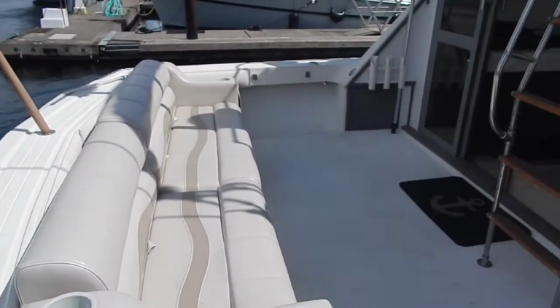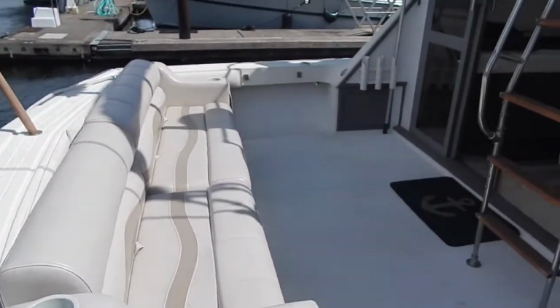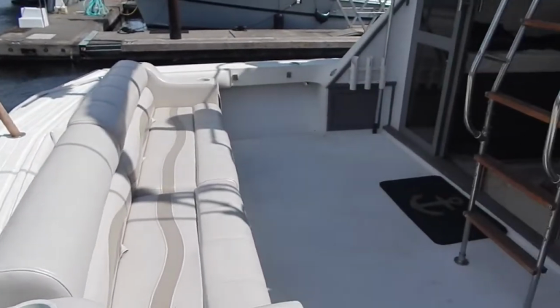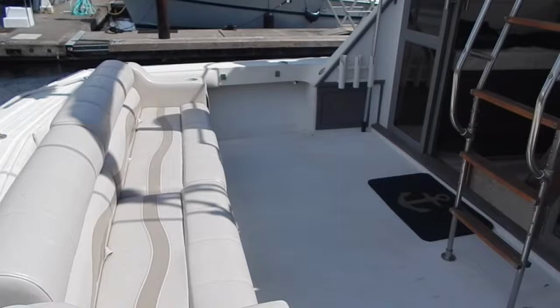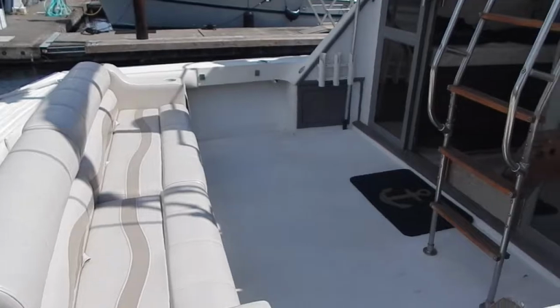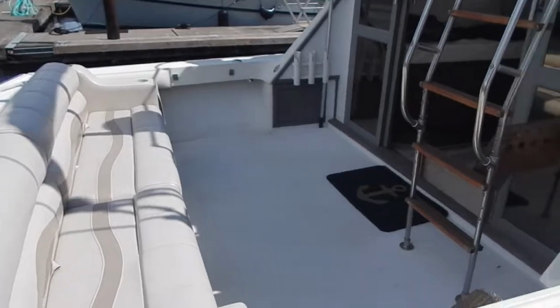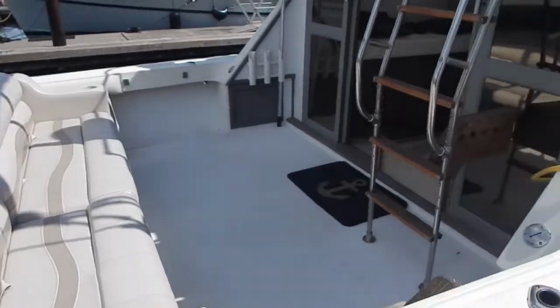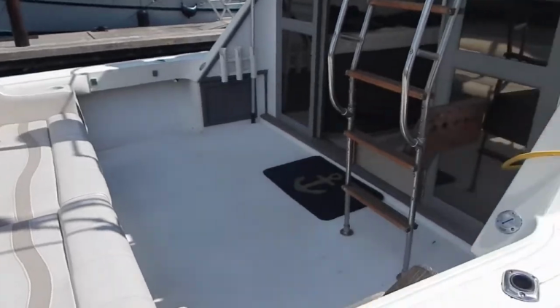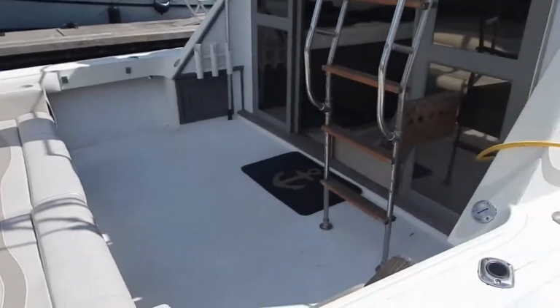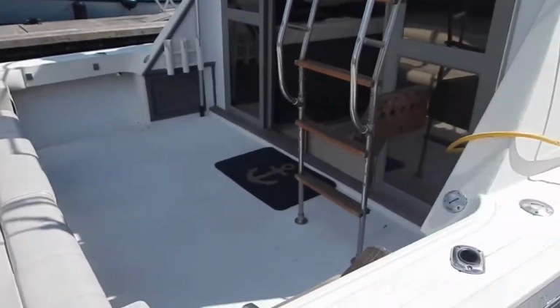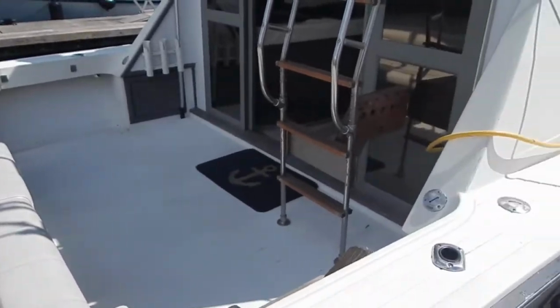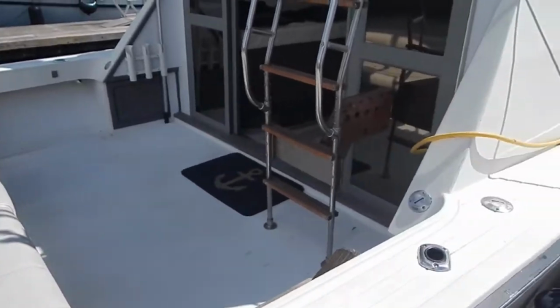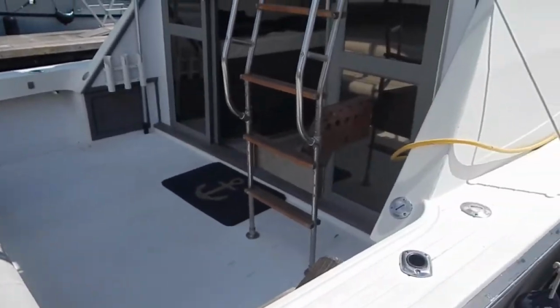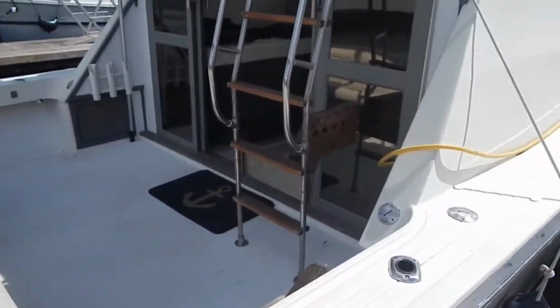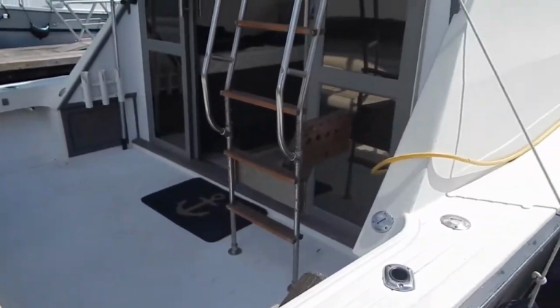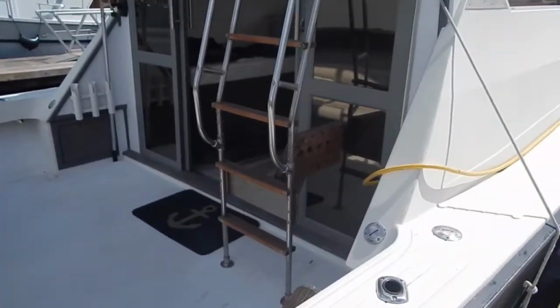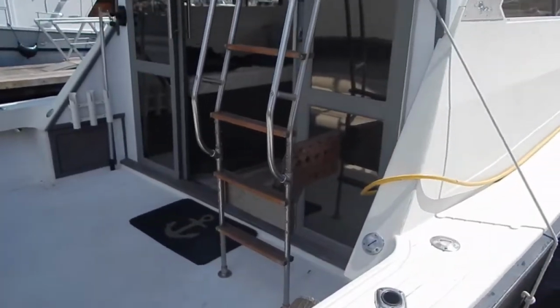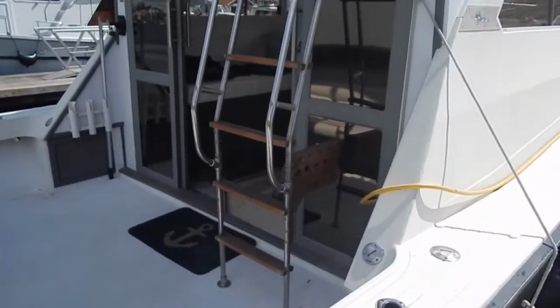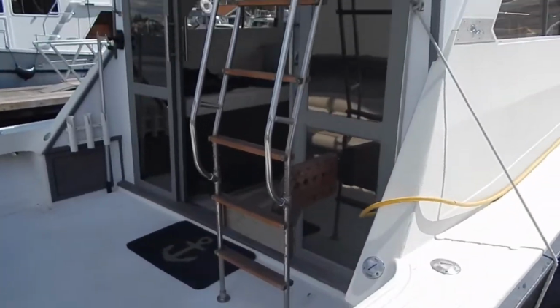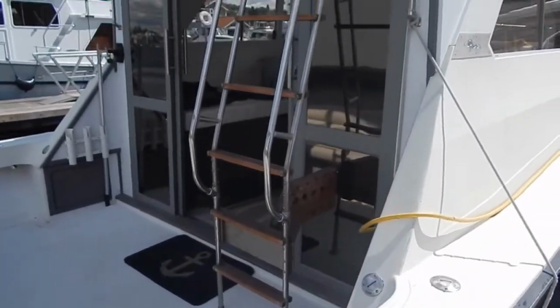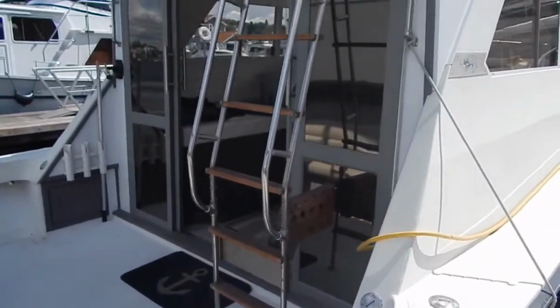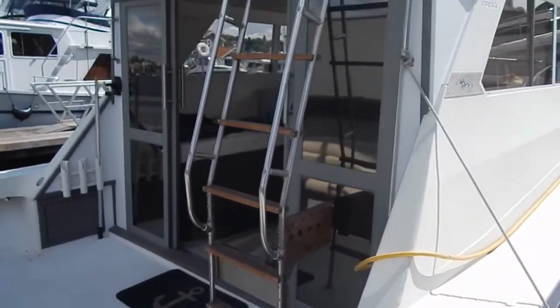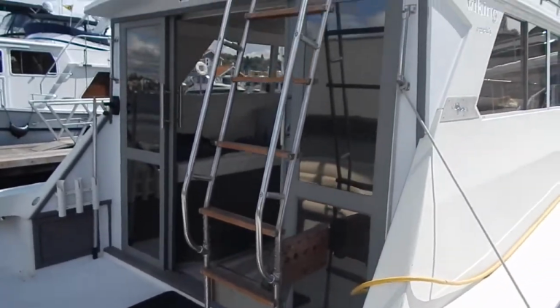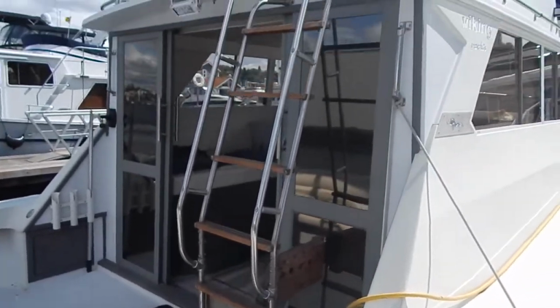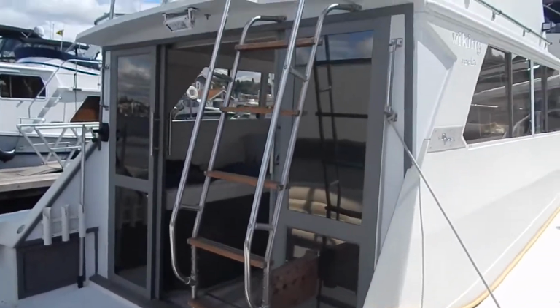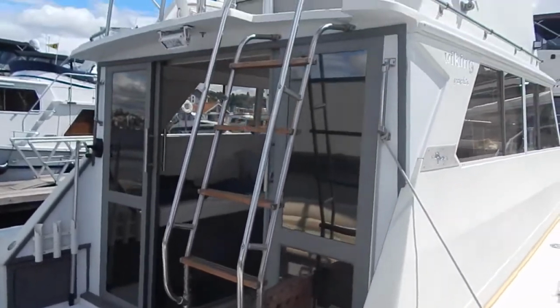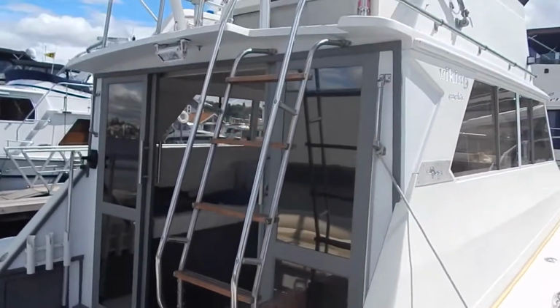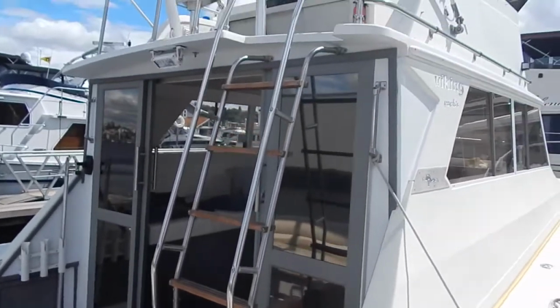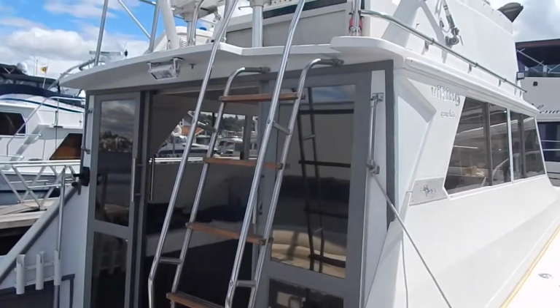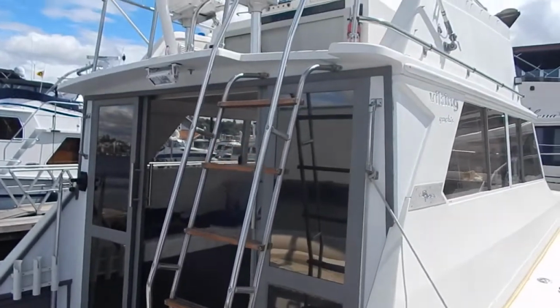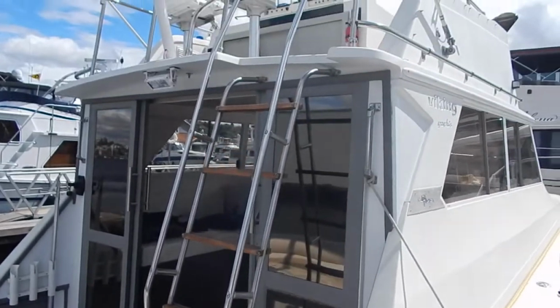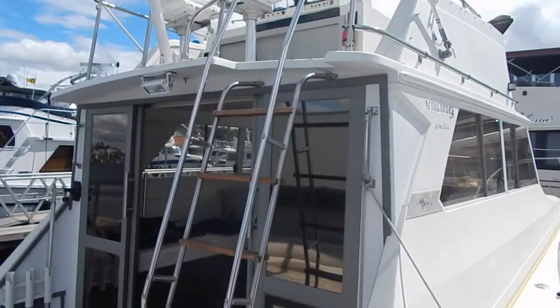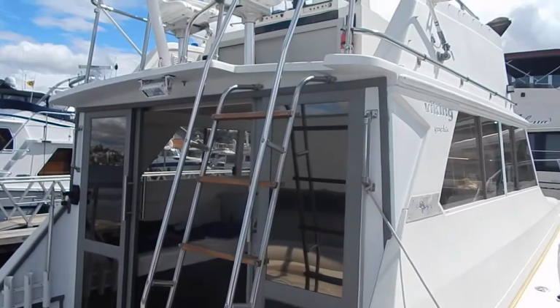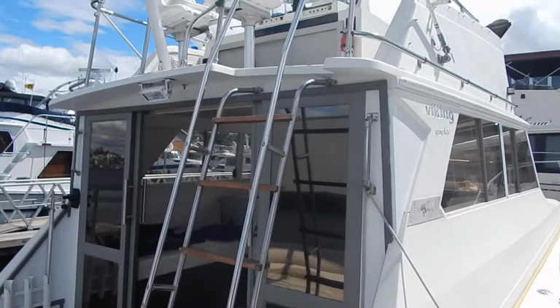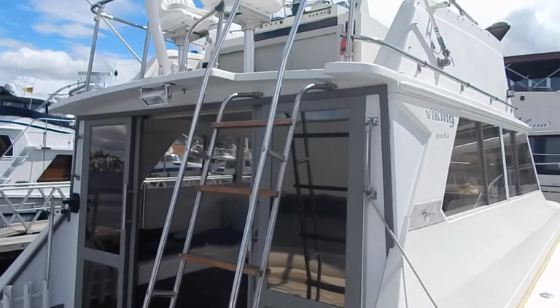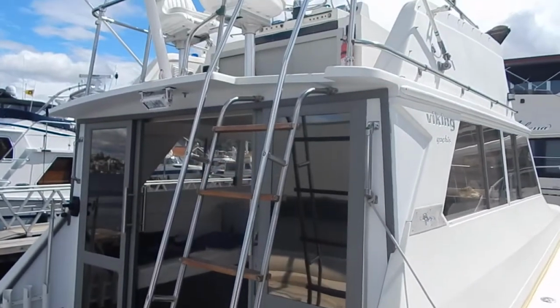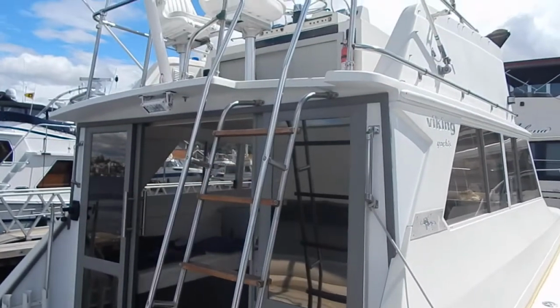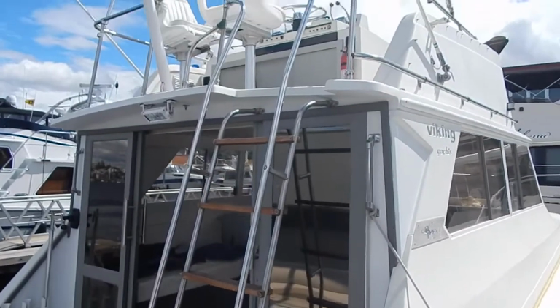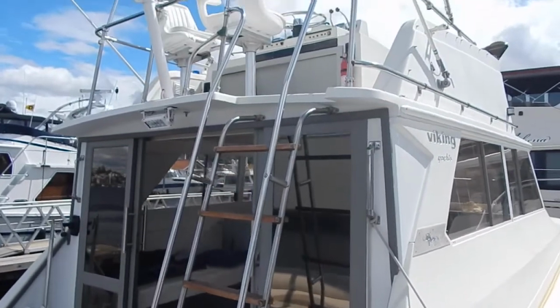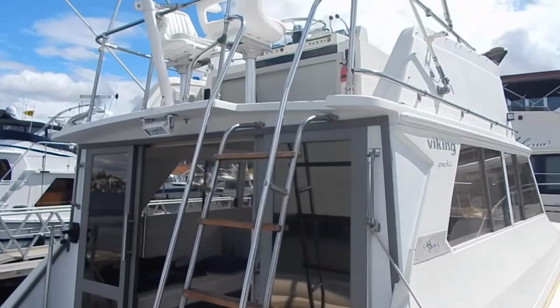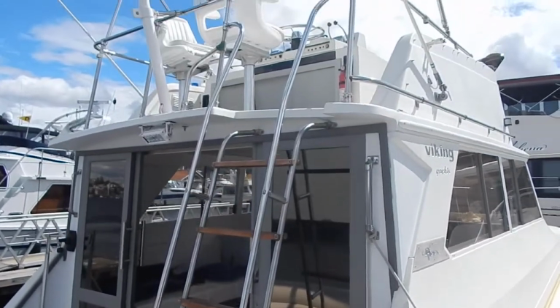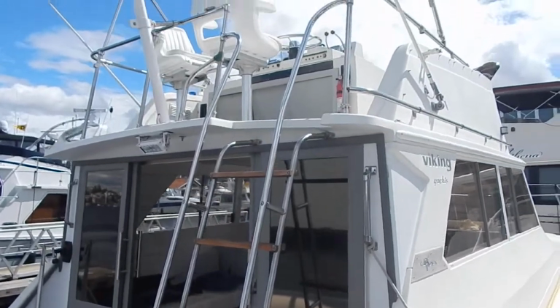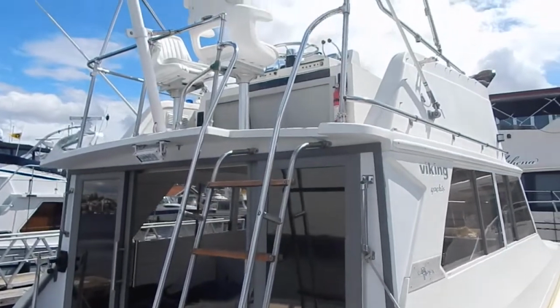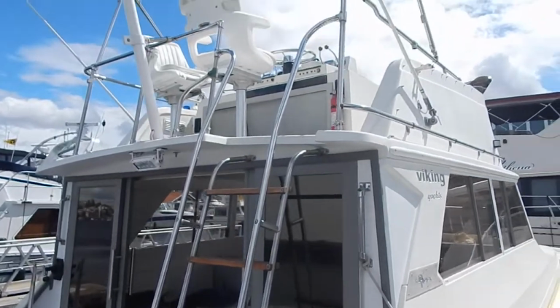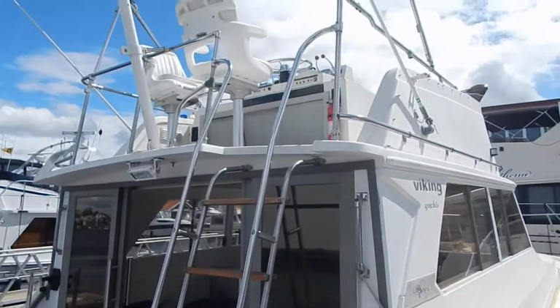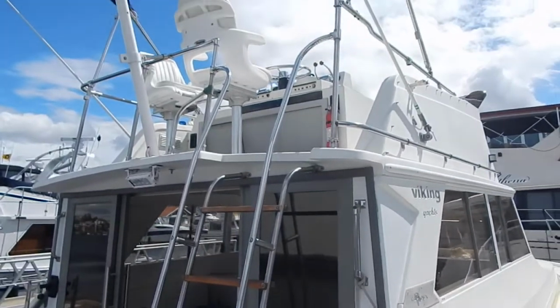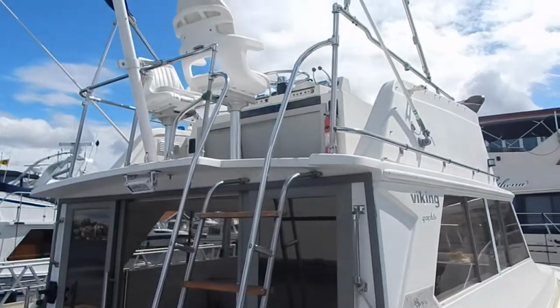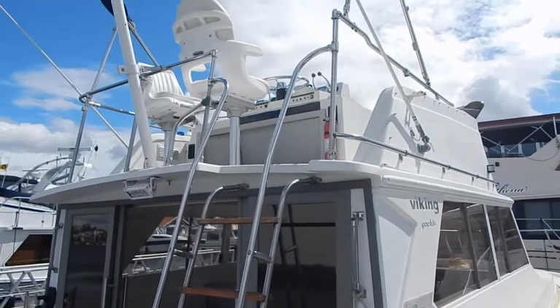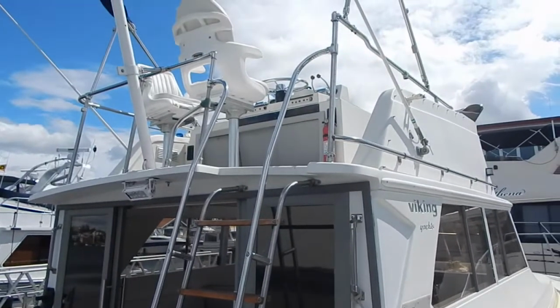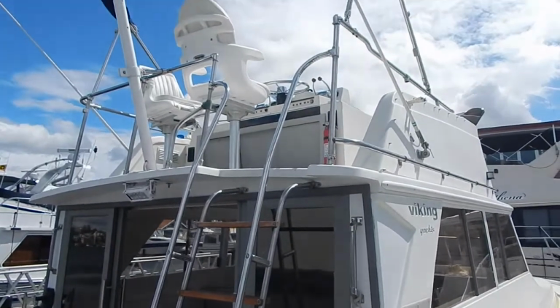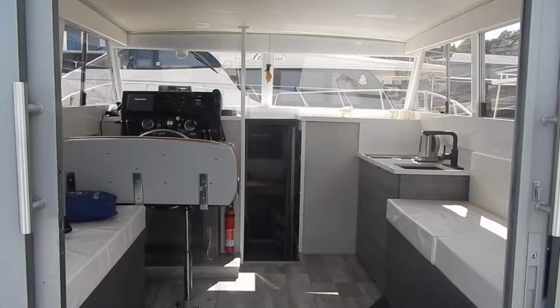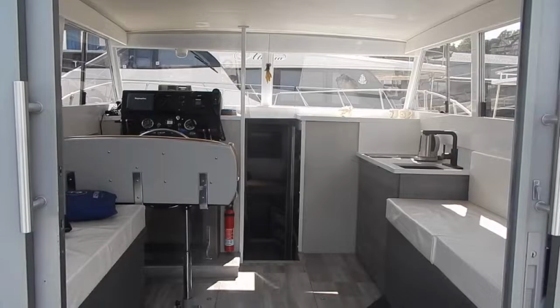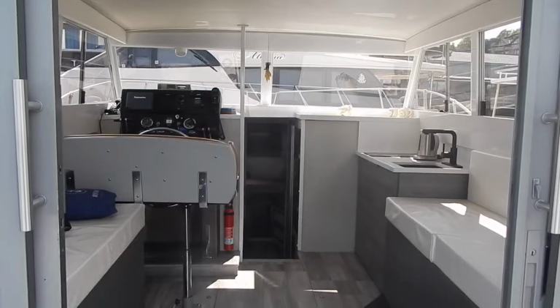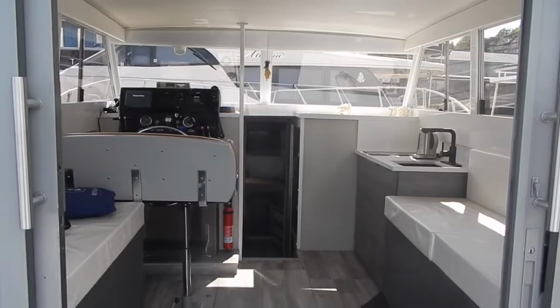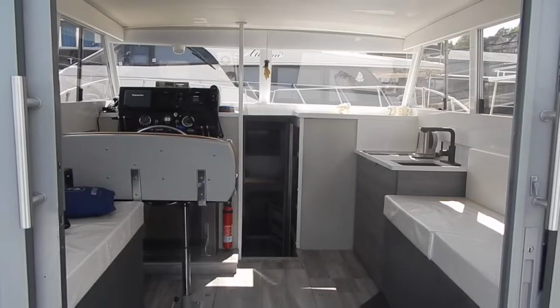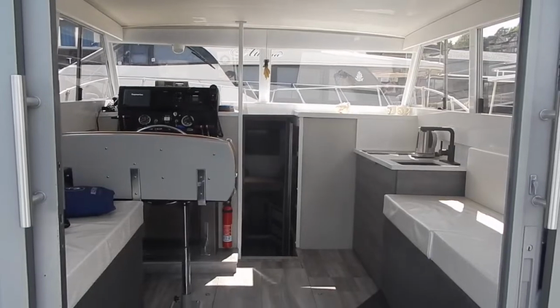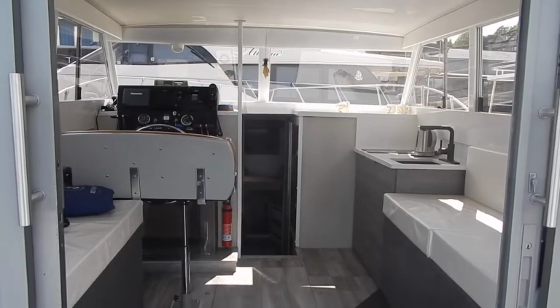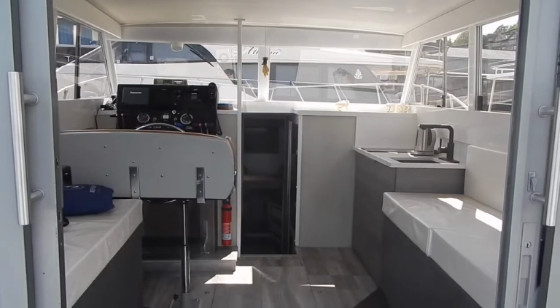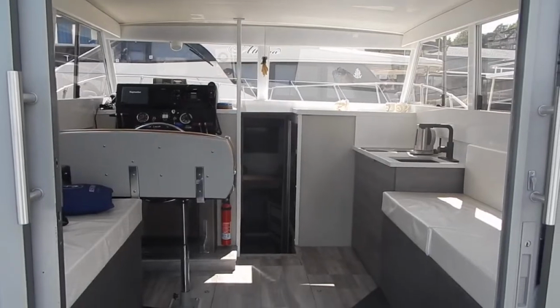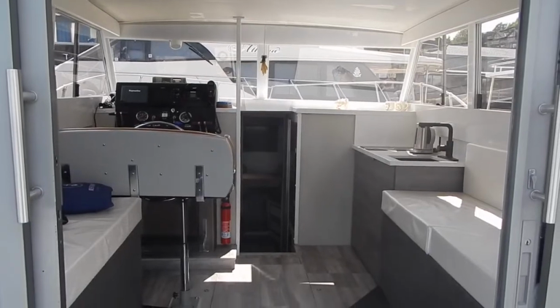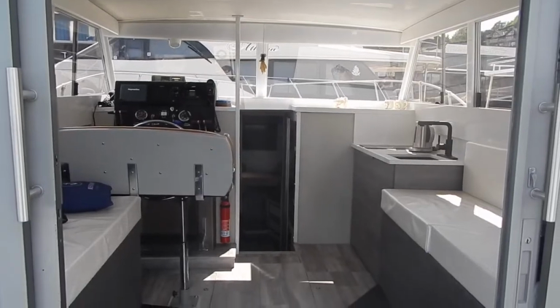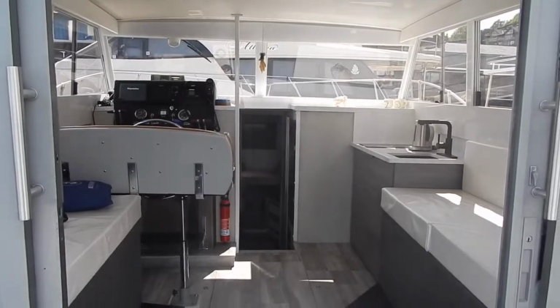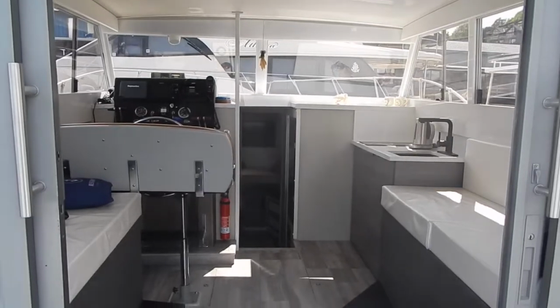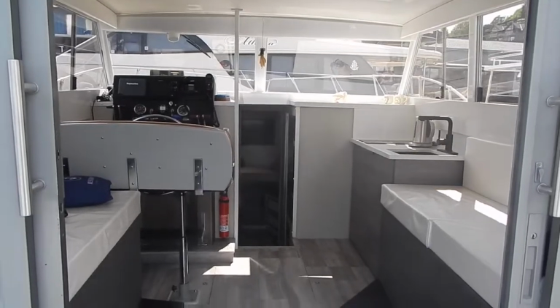Now we're looking at the double doors that go into the salon or sedan area, and of course the access to the flybridge.